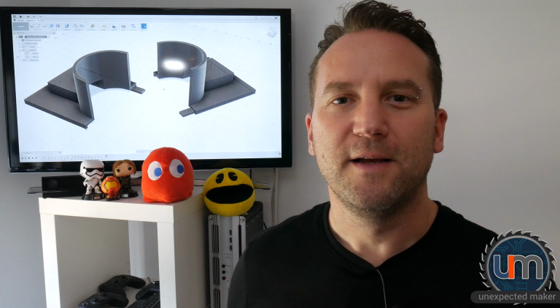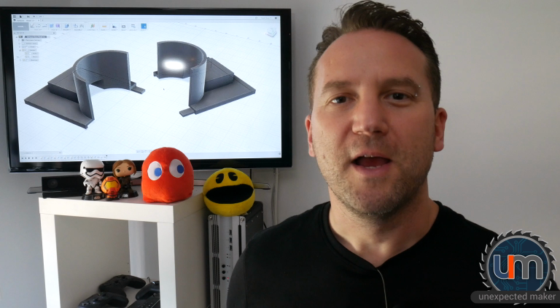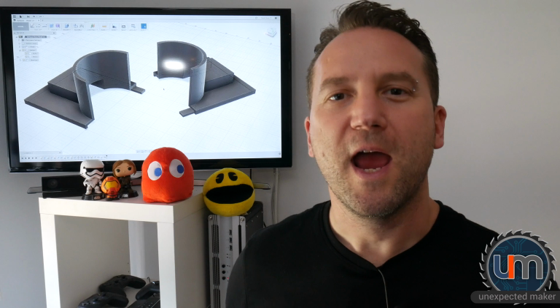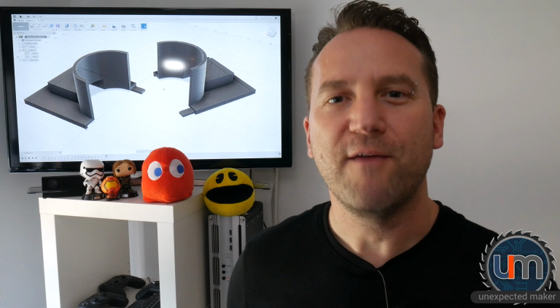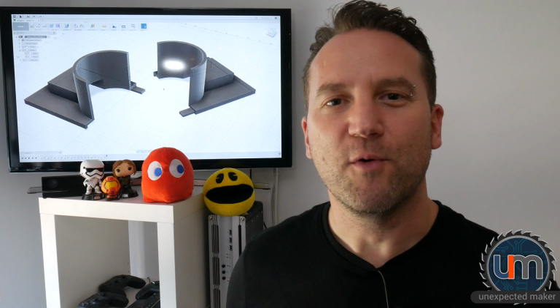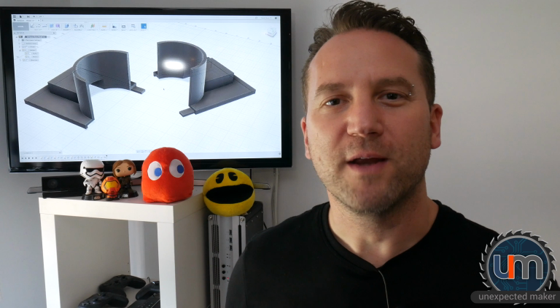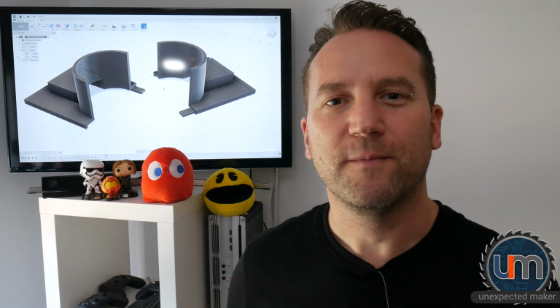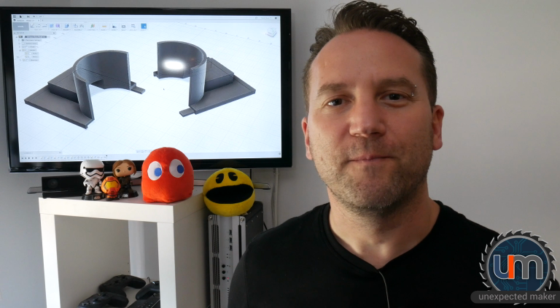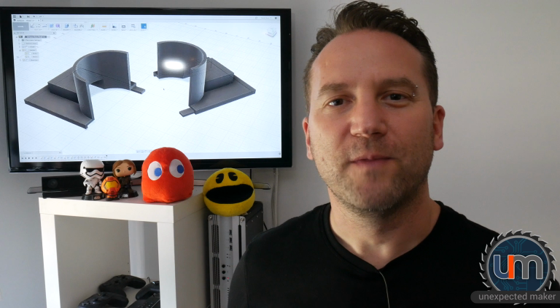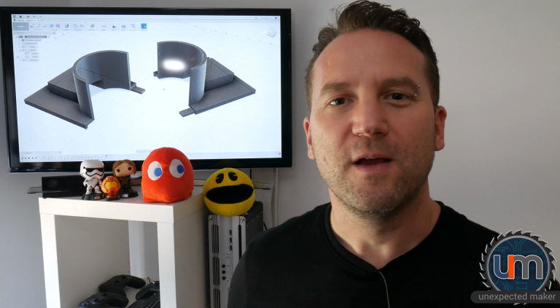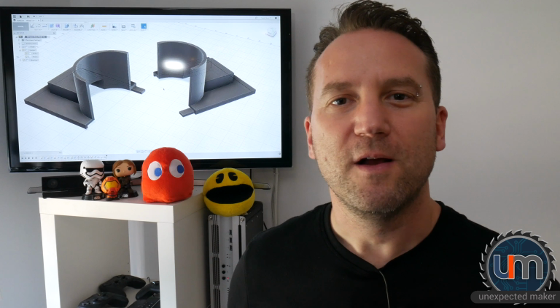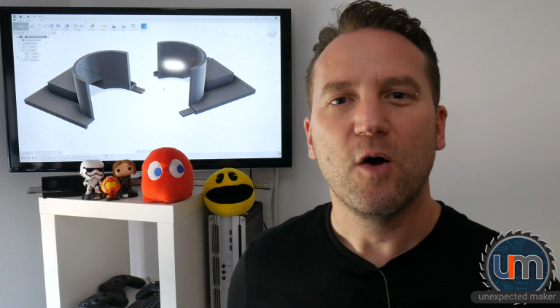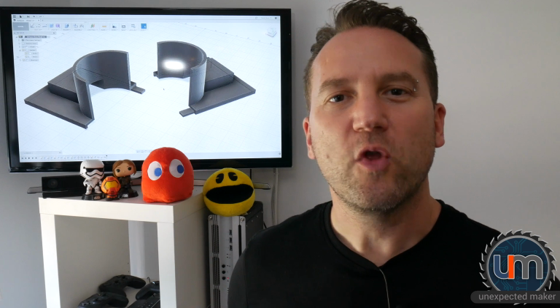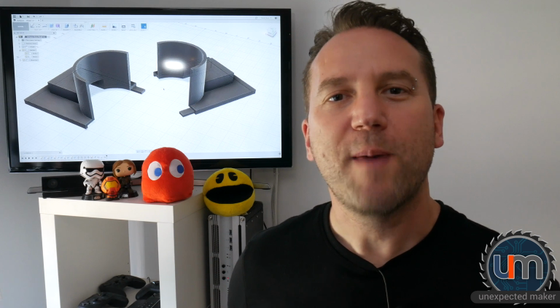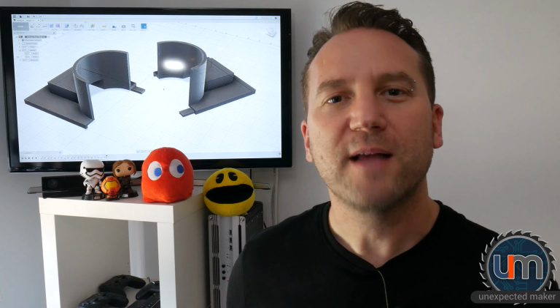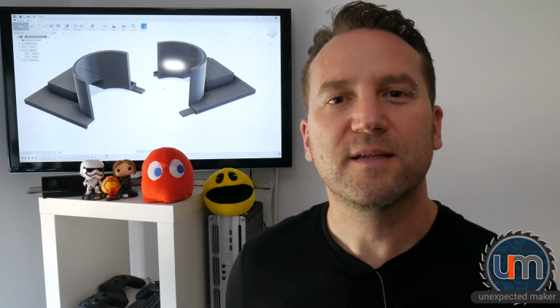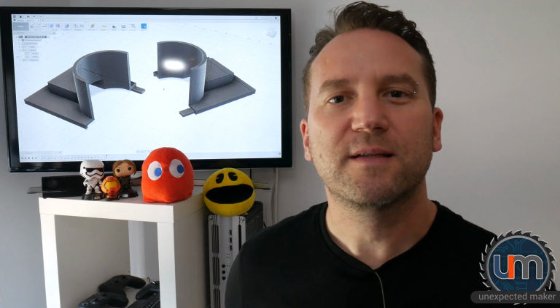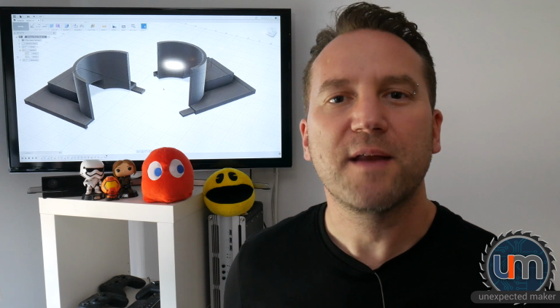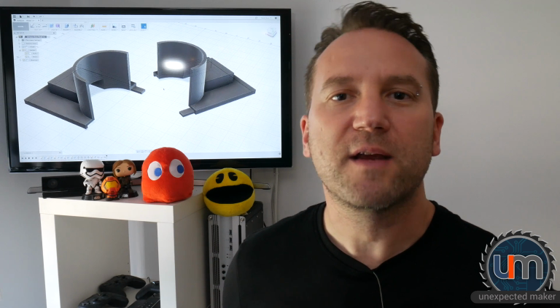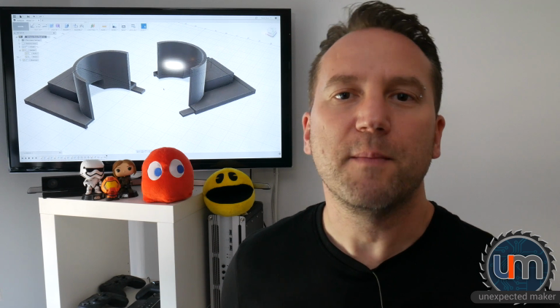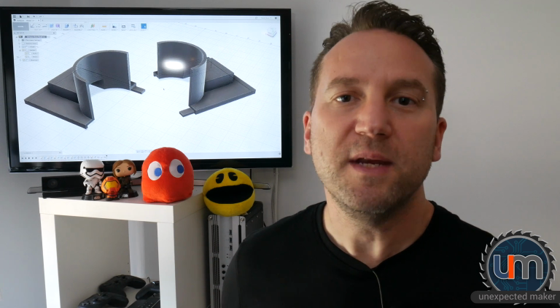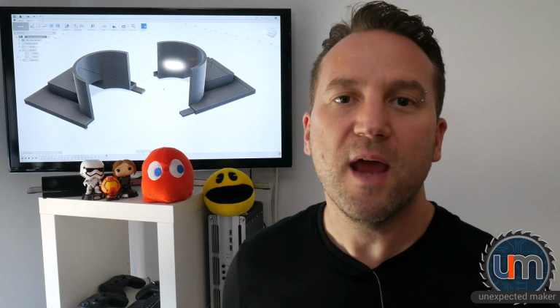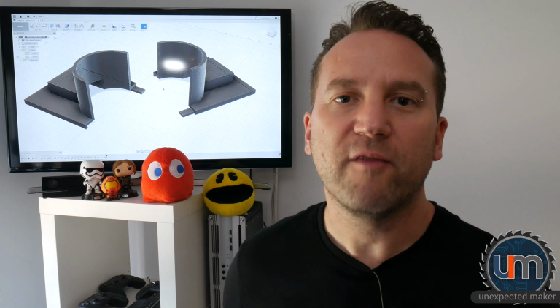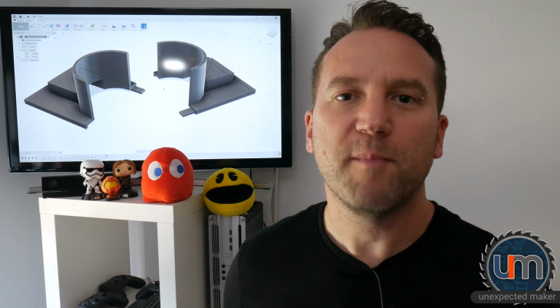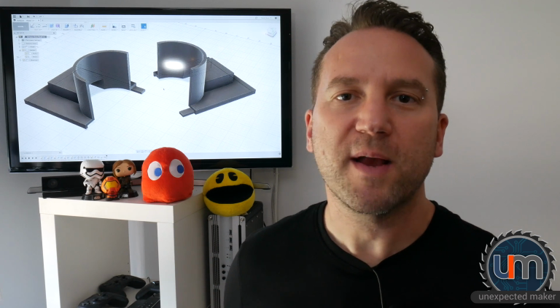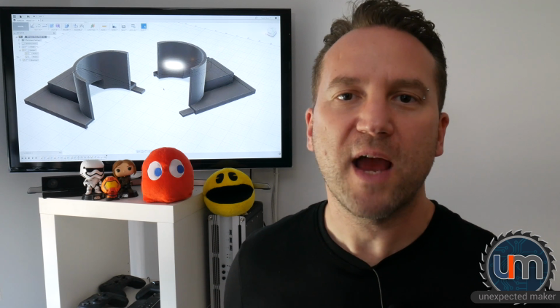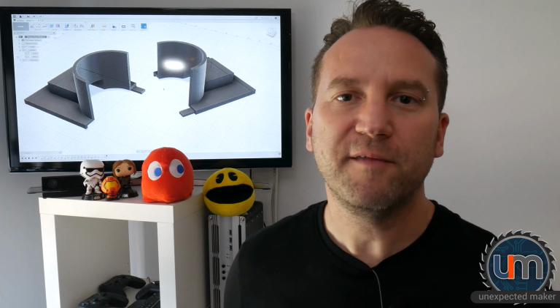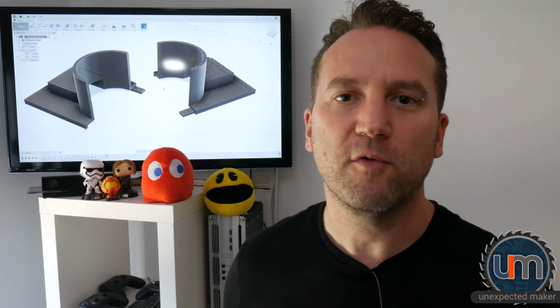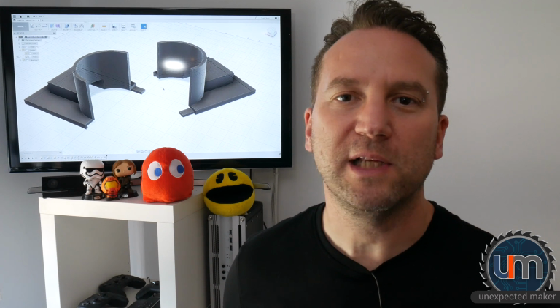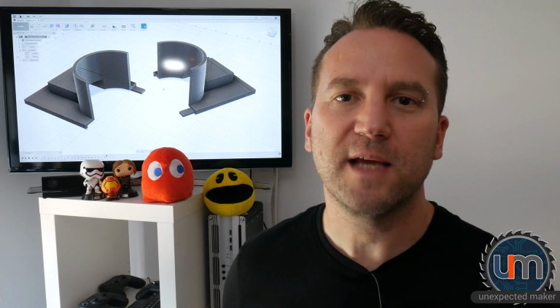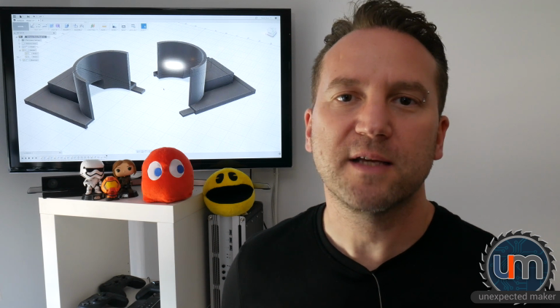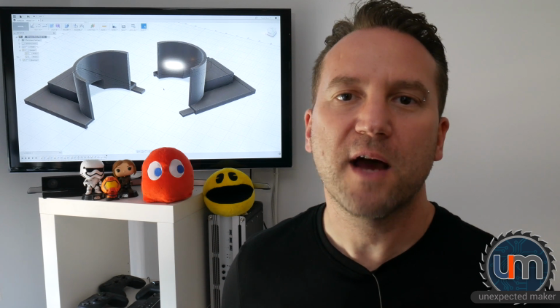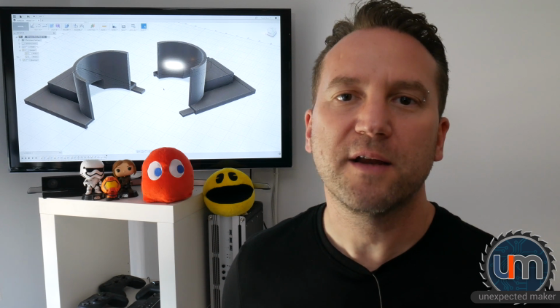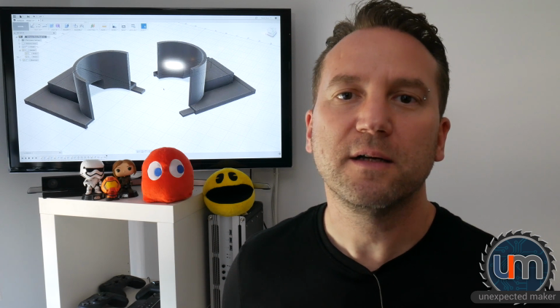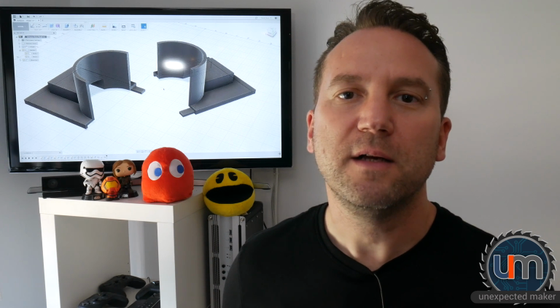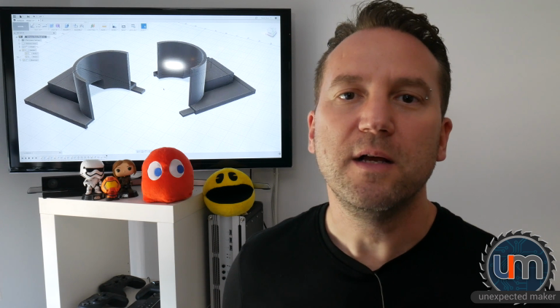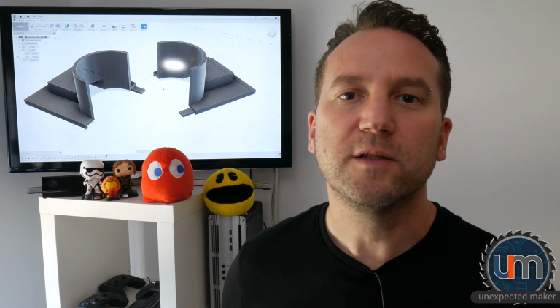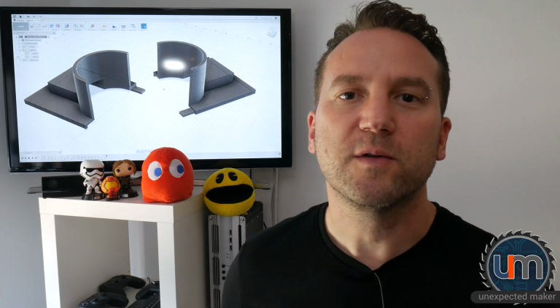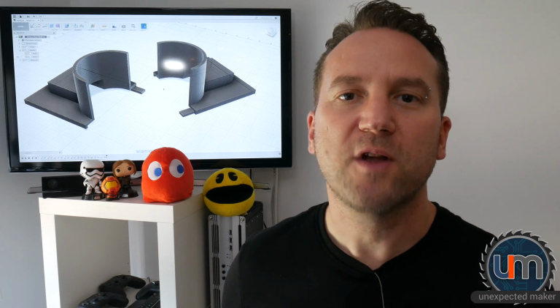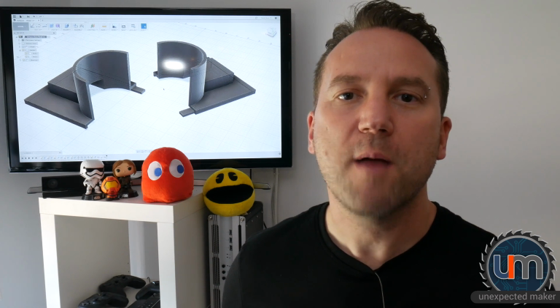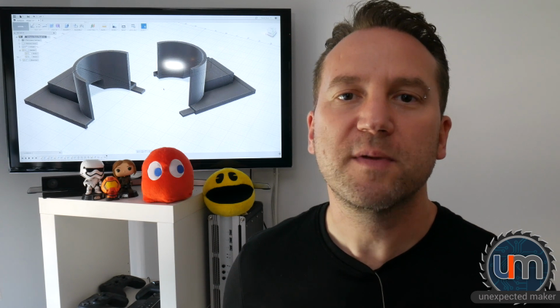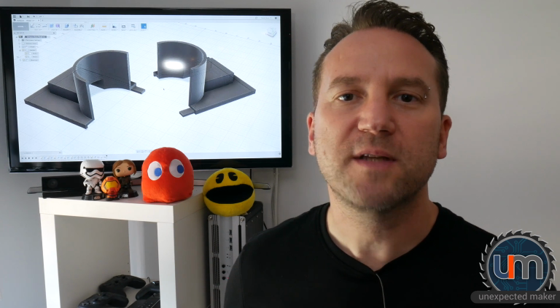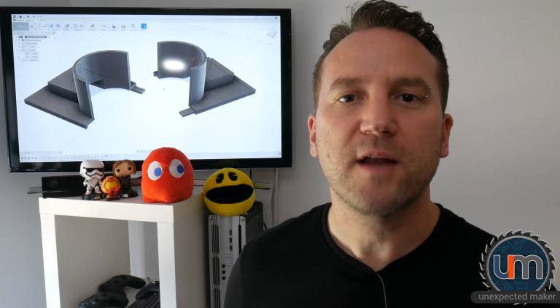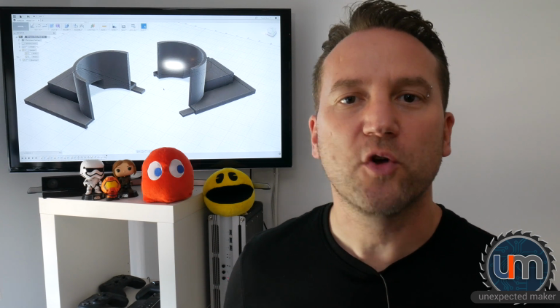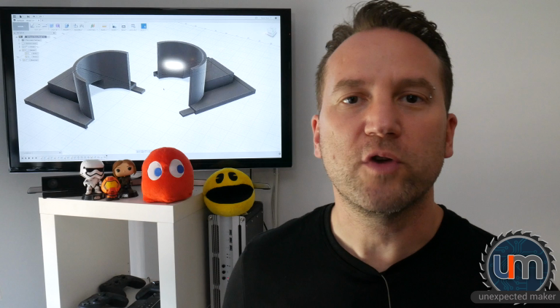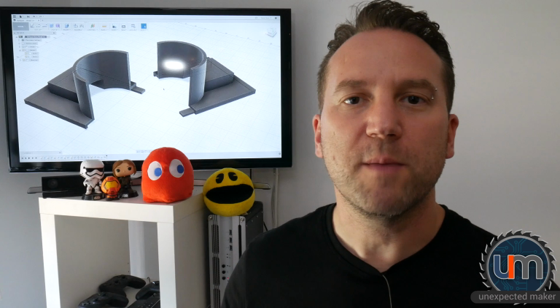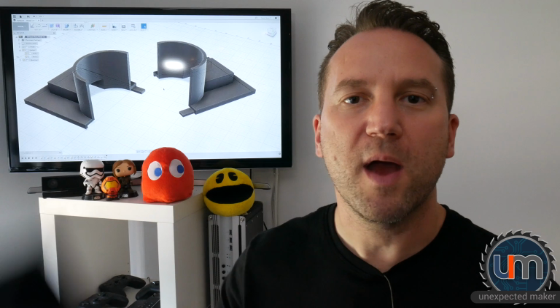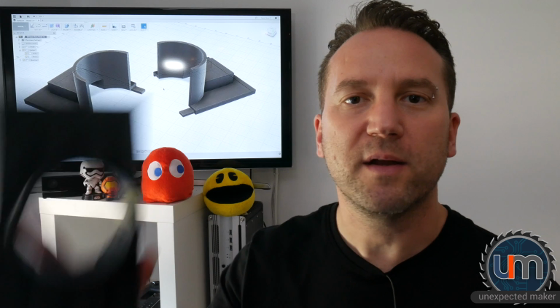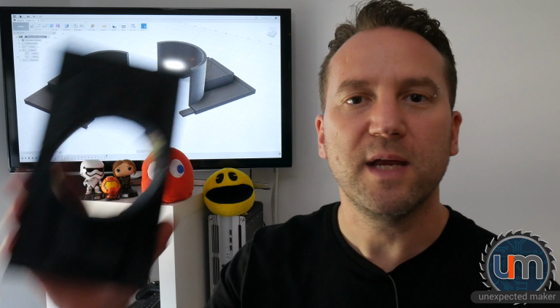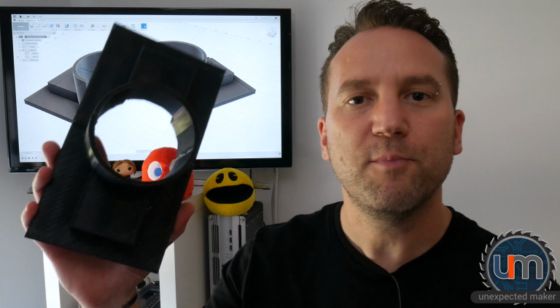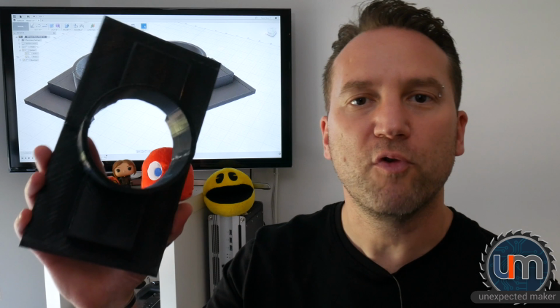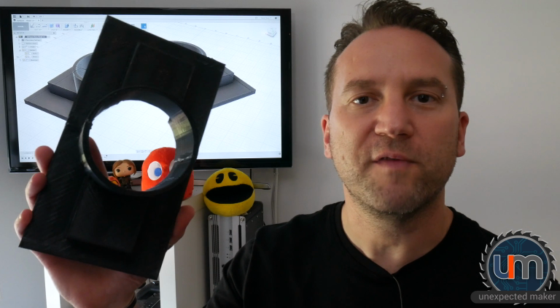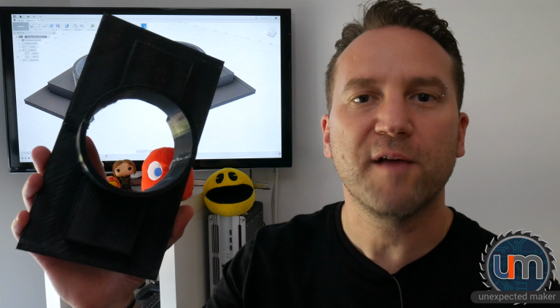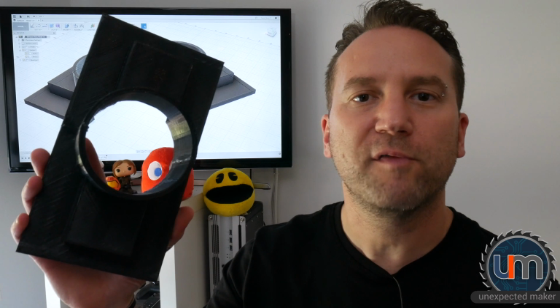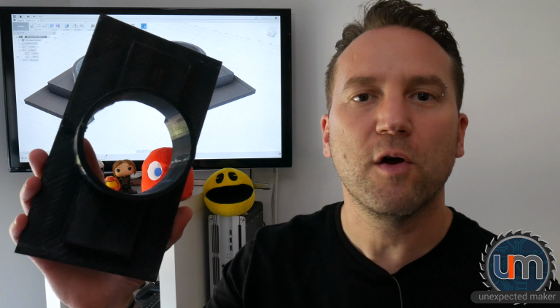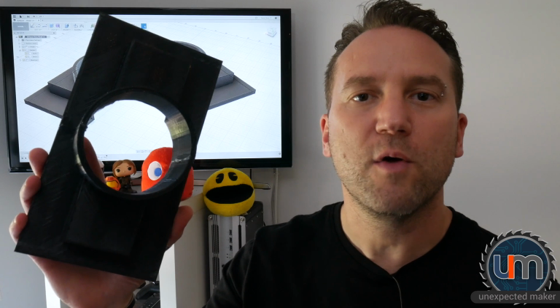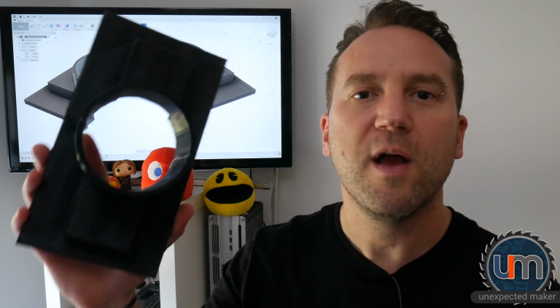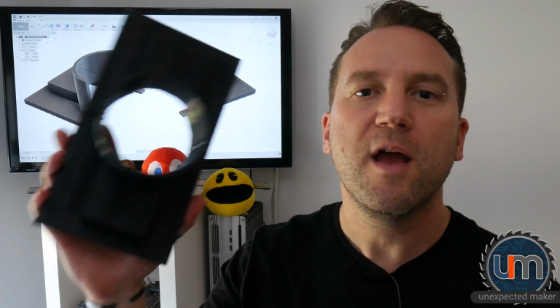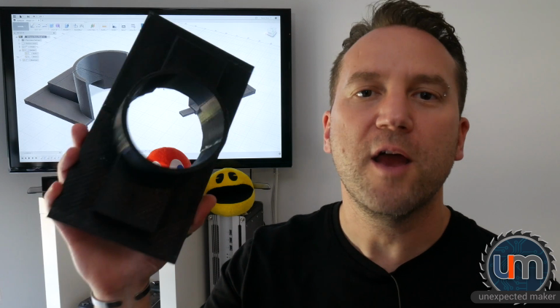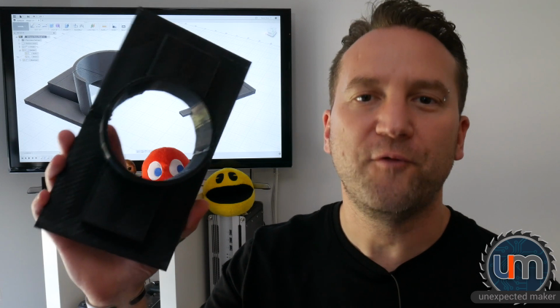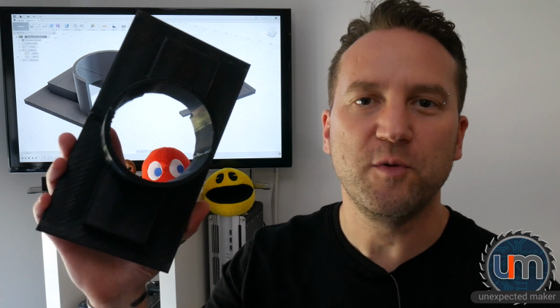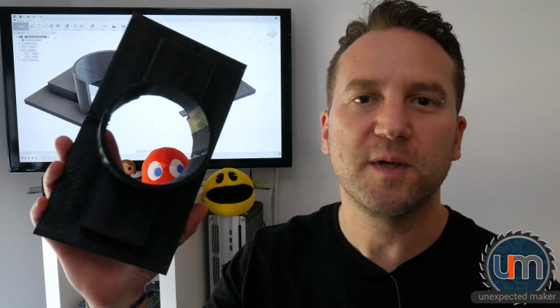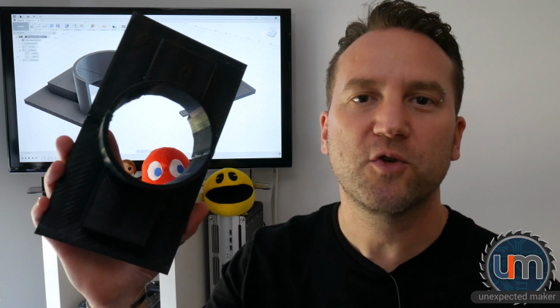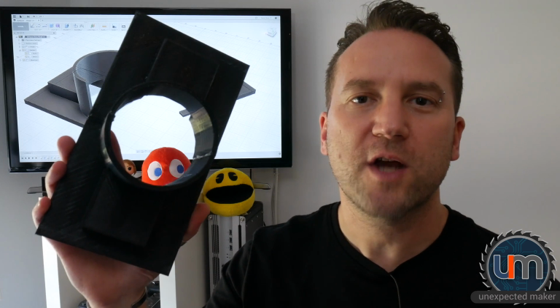Hey everyone. All the parts are starting to come in now for my K40 laser cutter, so it's time to start talking about improved airflow and fume extraction.